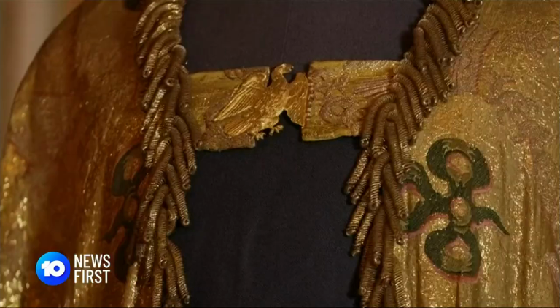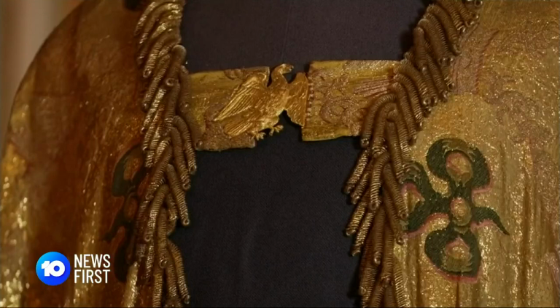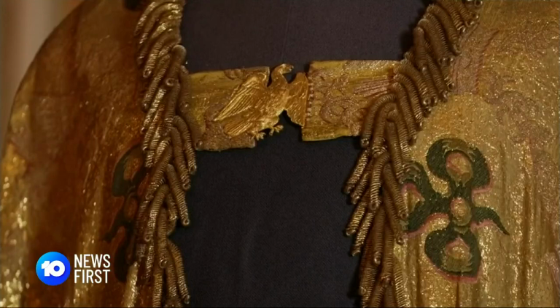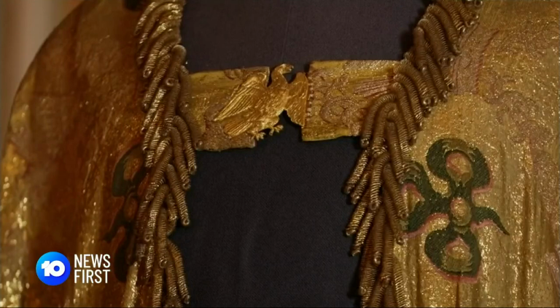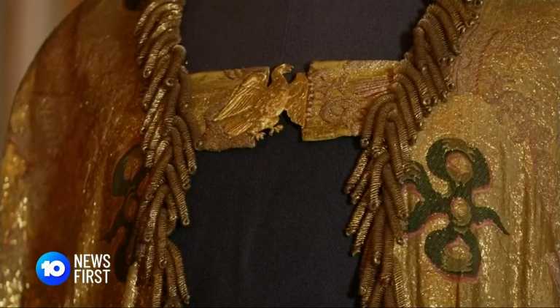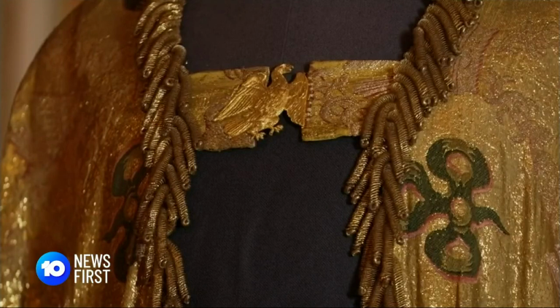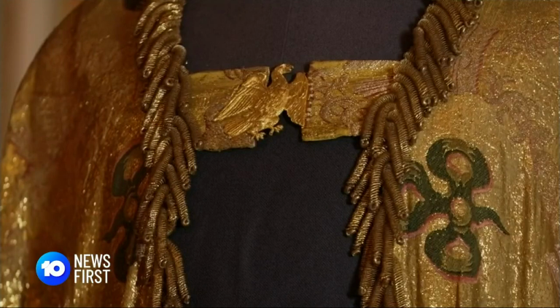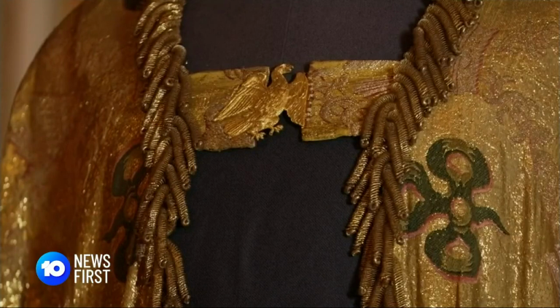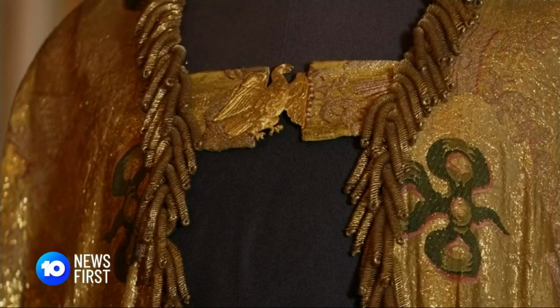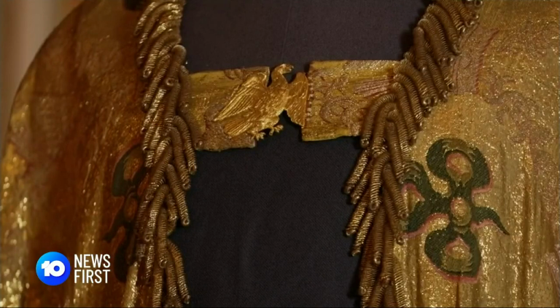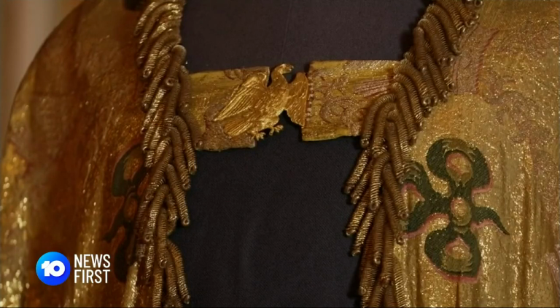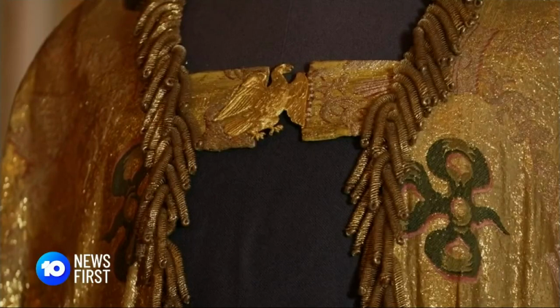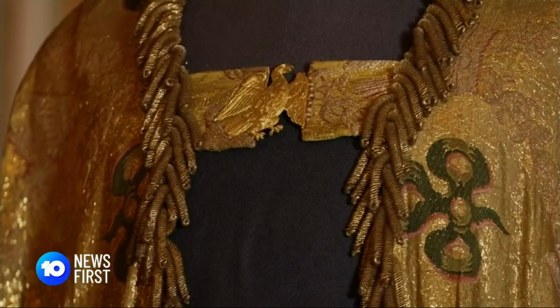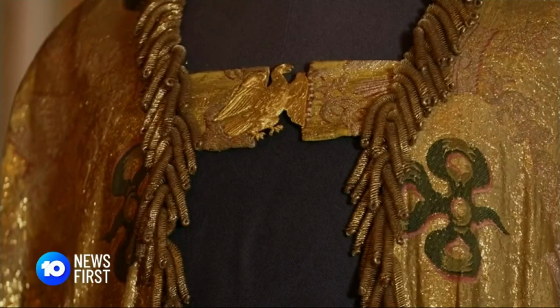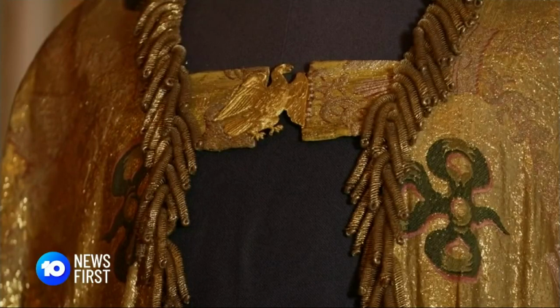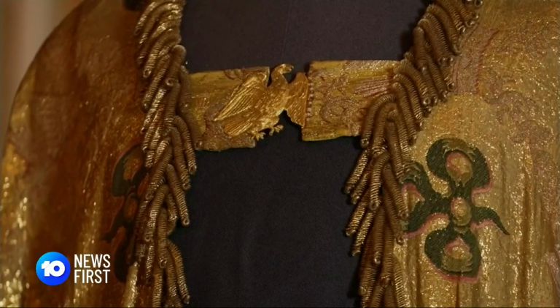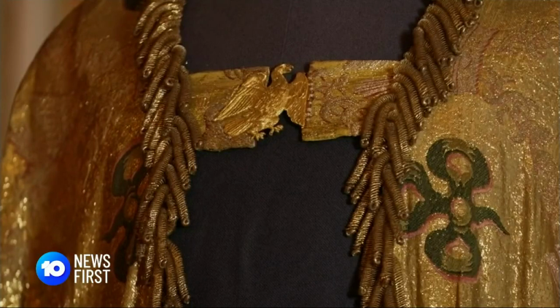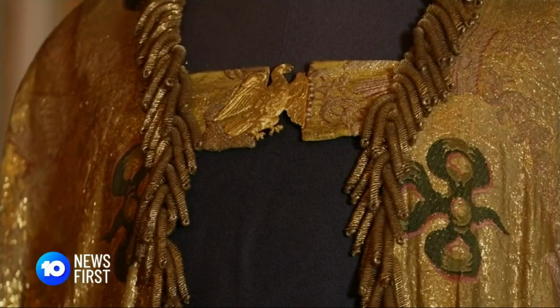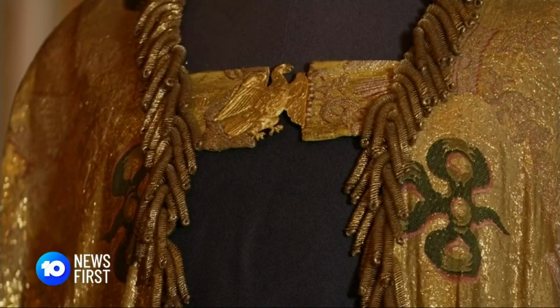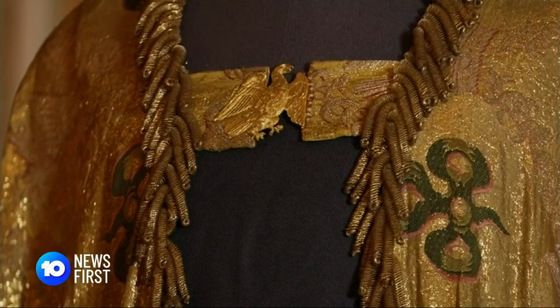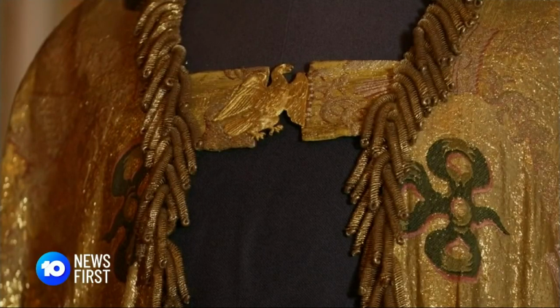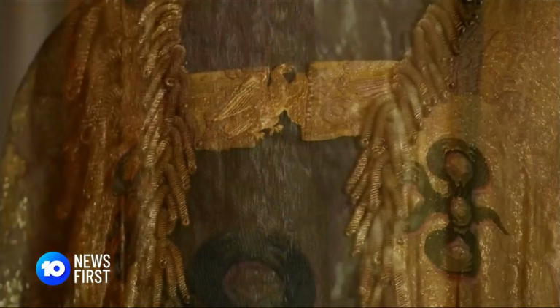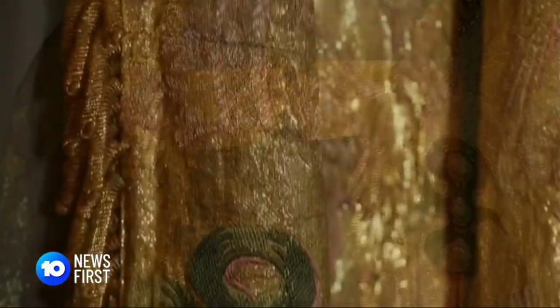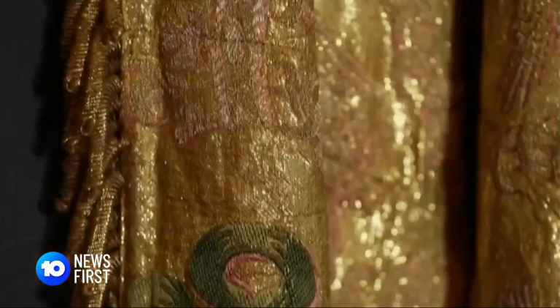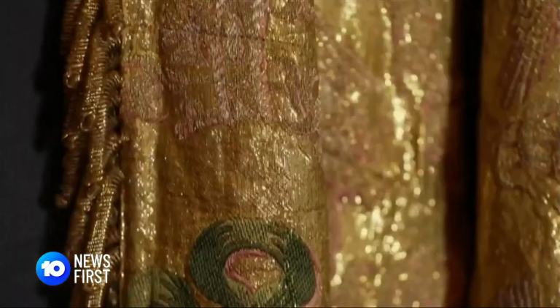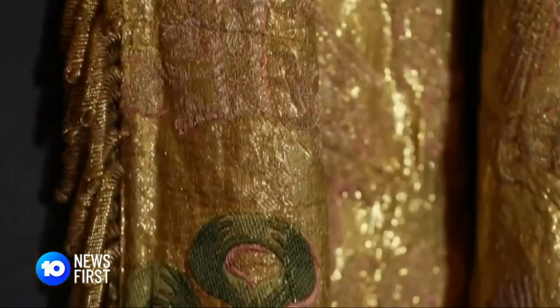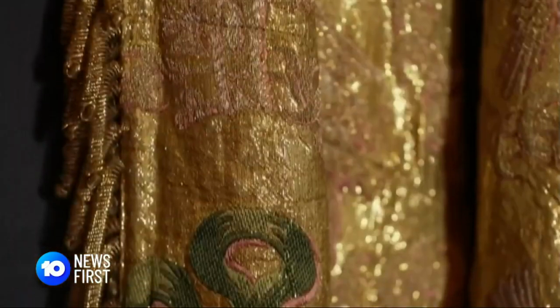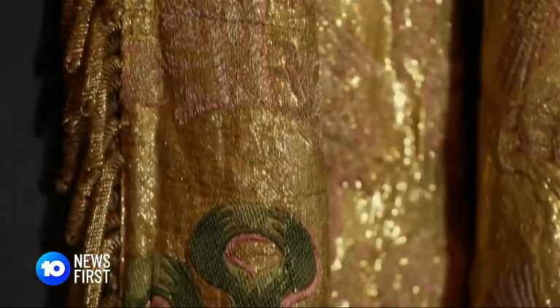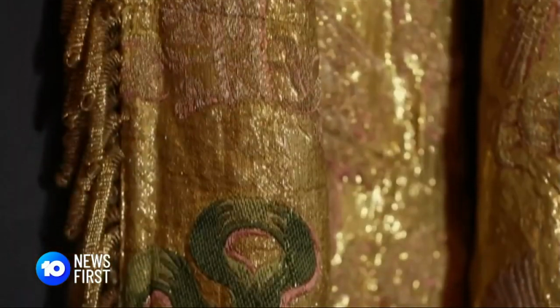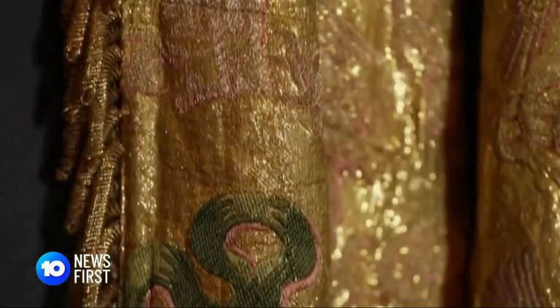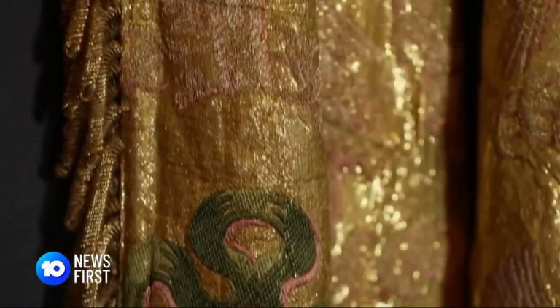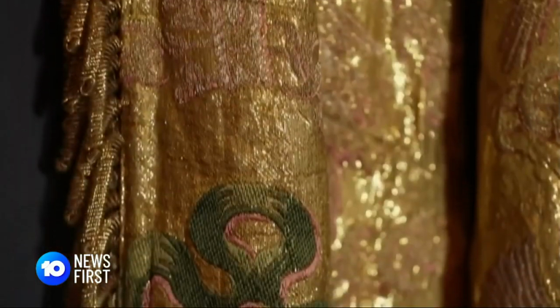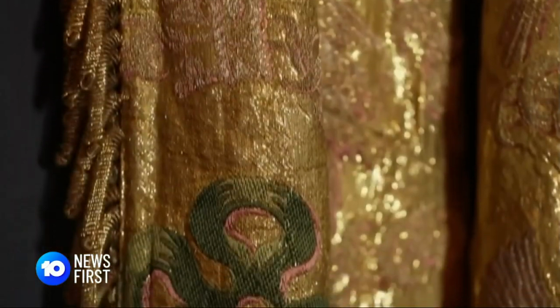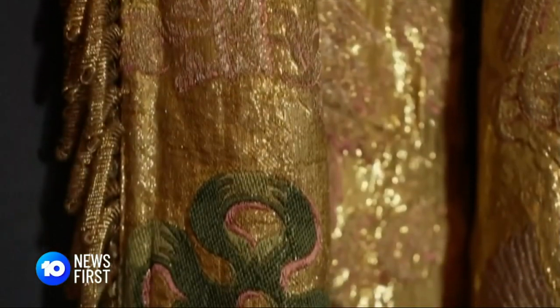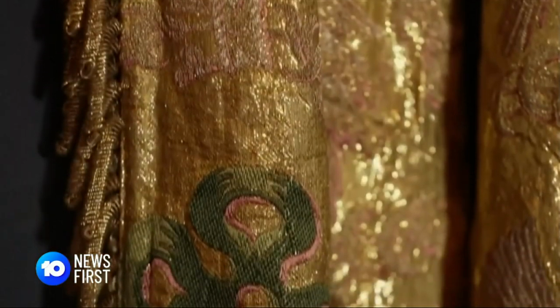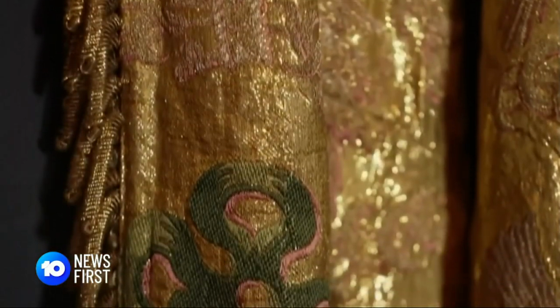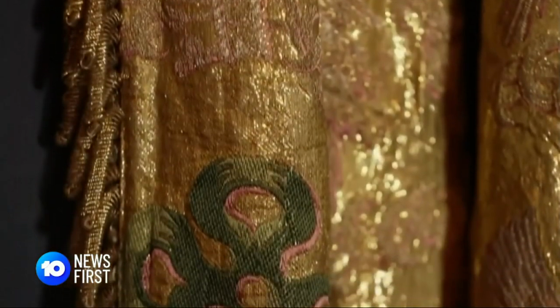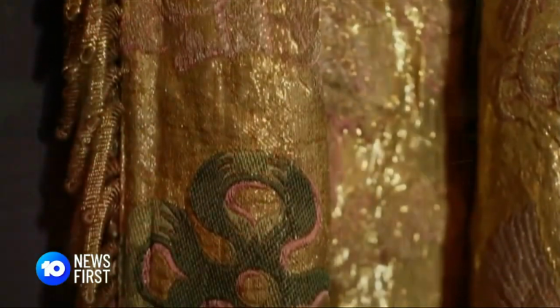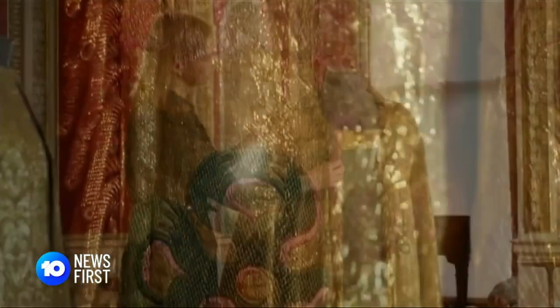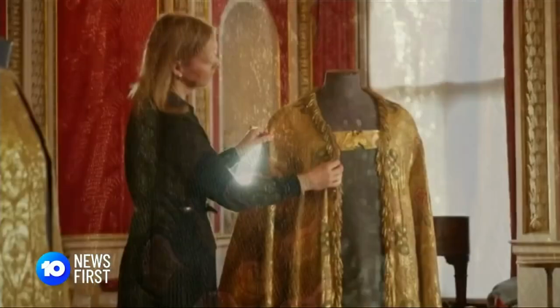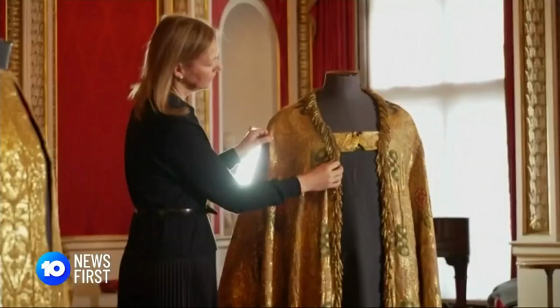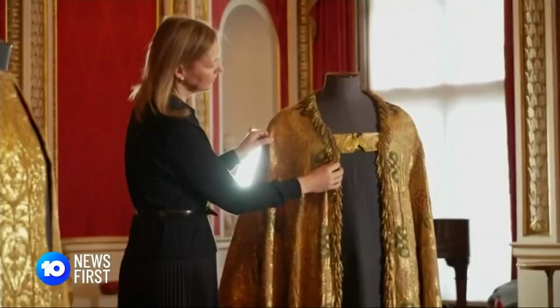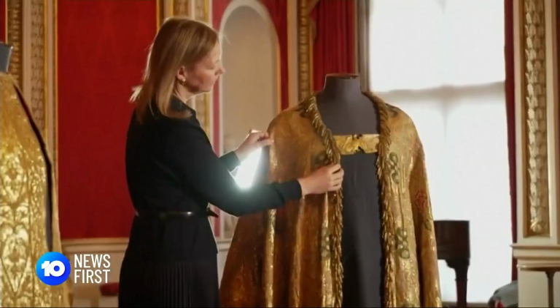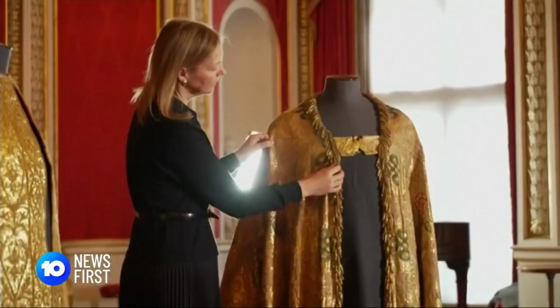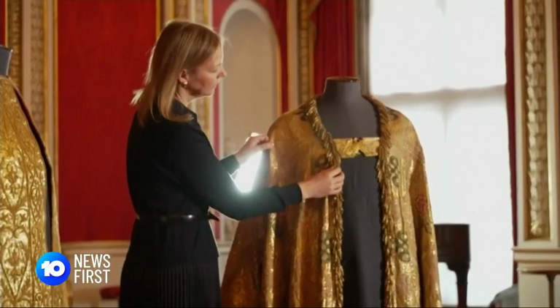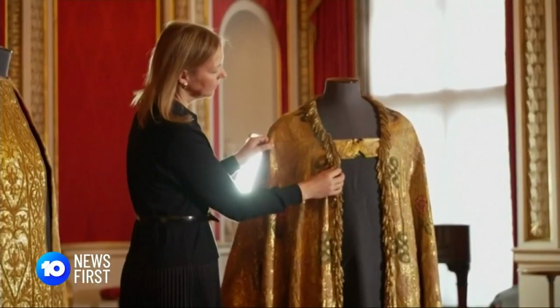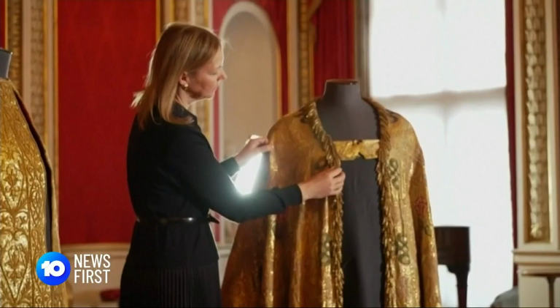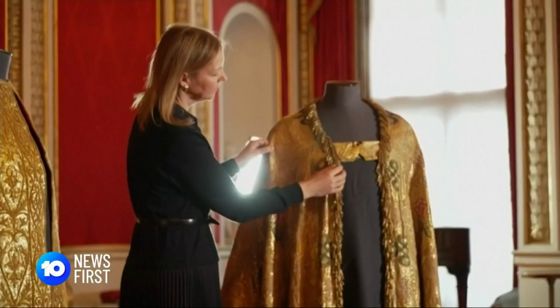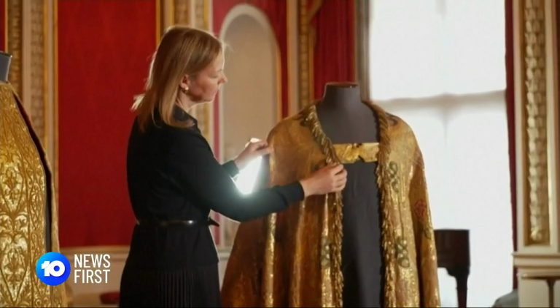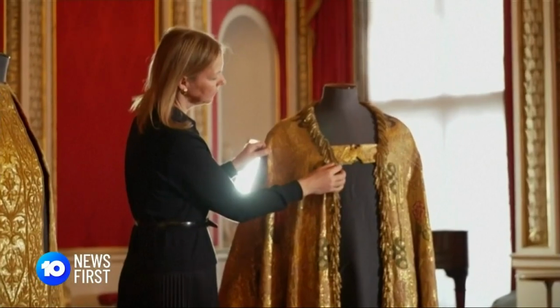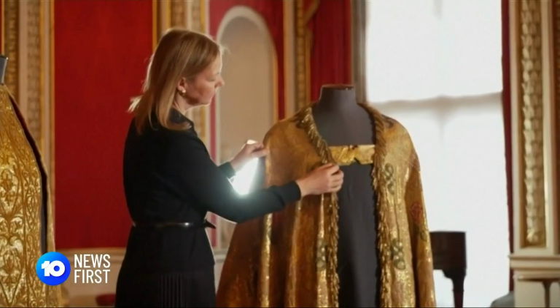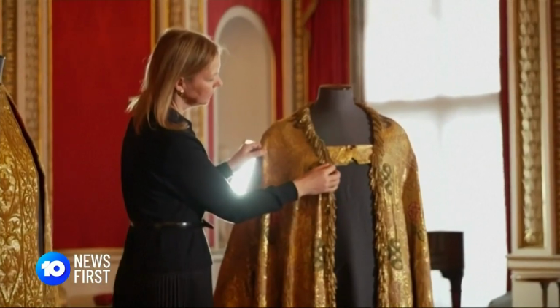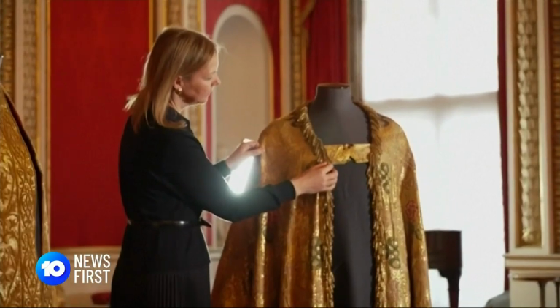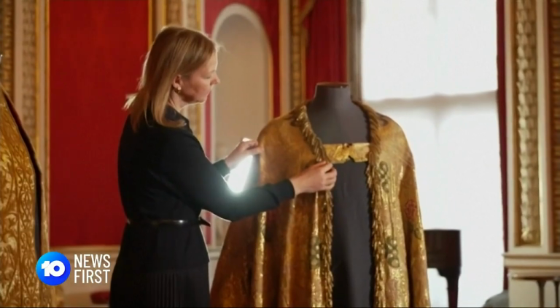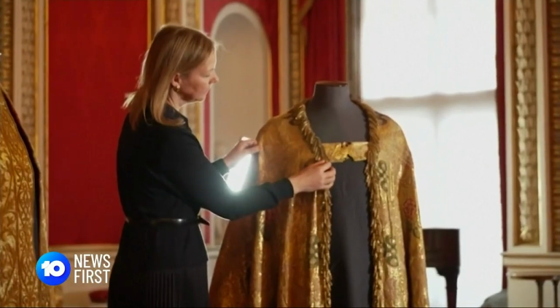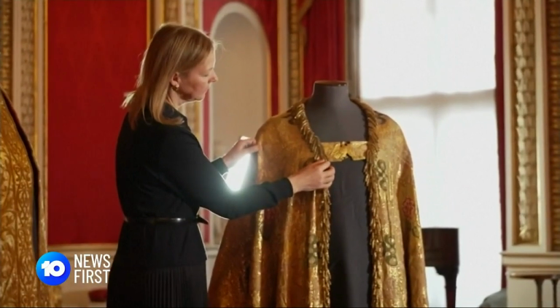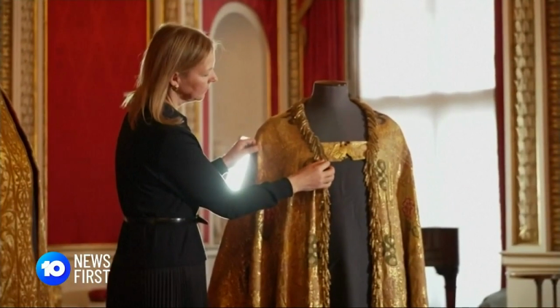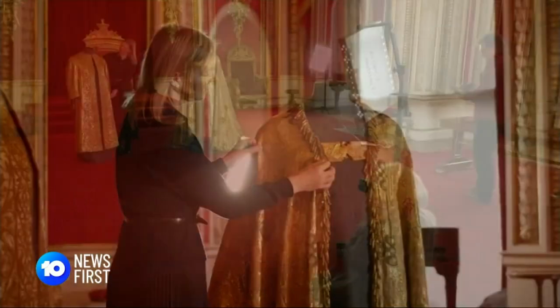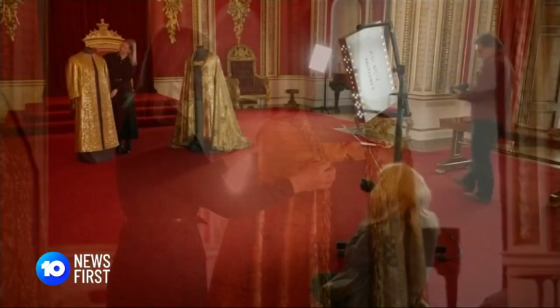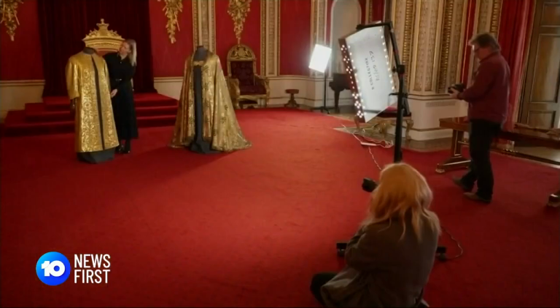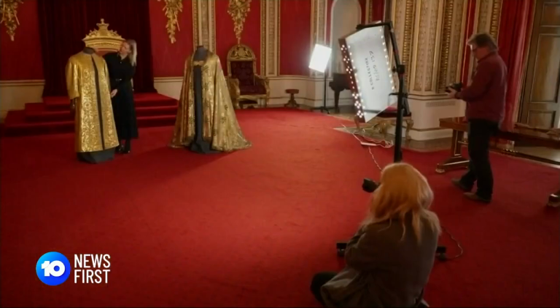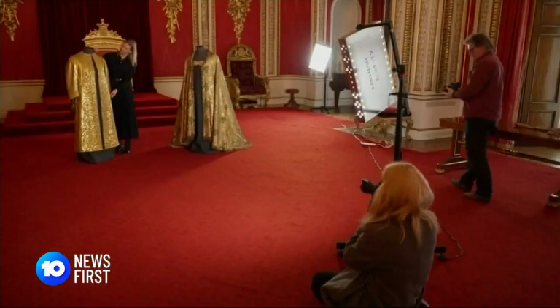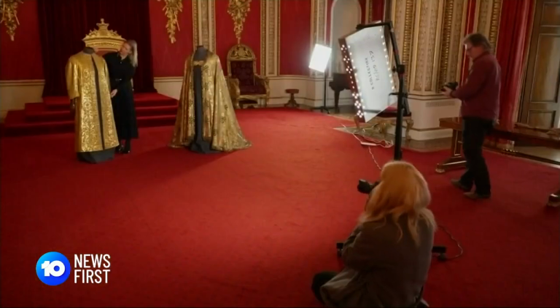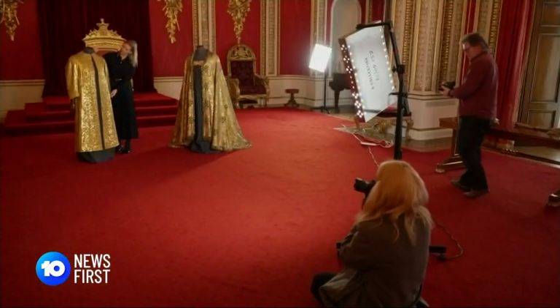Tradition dictates they're still worn by the modern monarch. John Paul Gonzo for 10 News First, London.